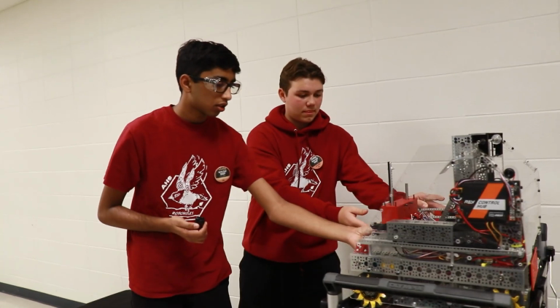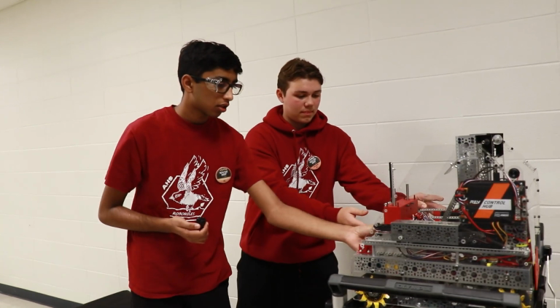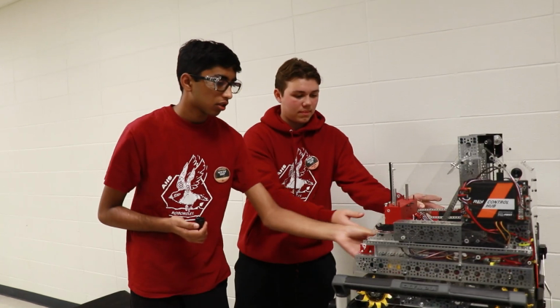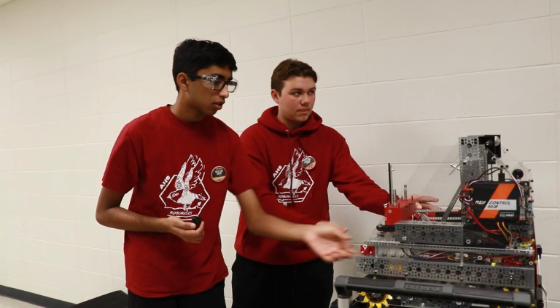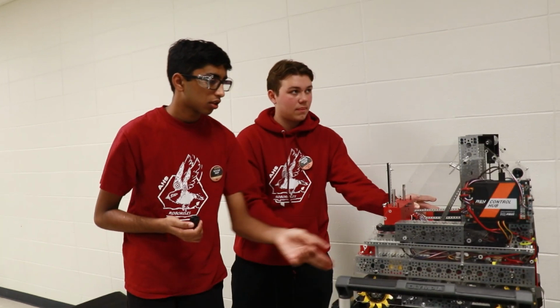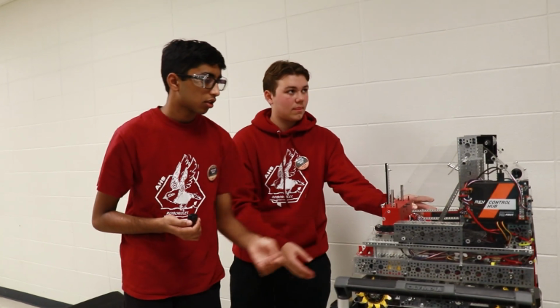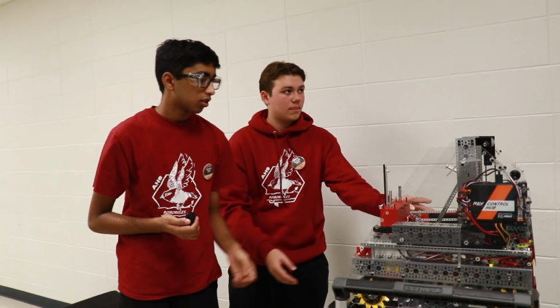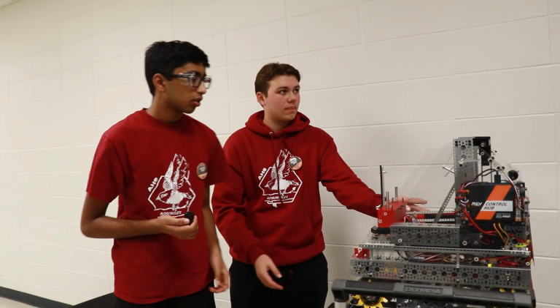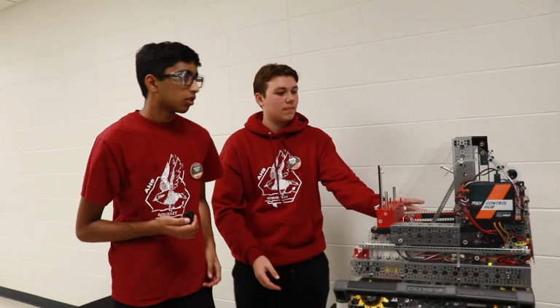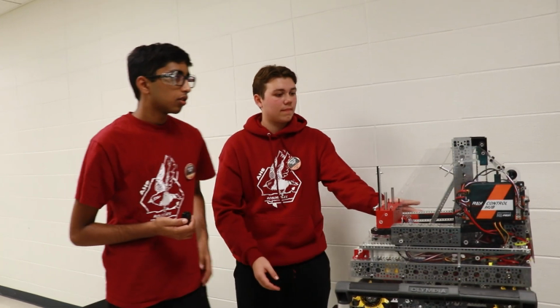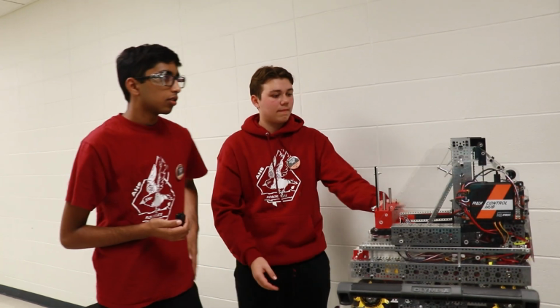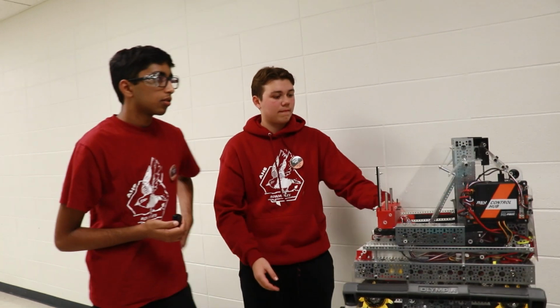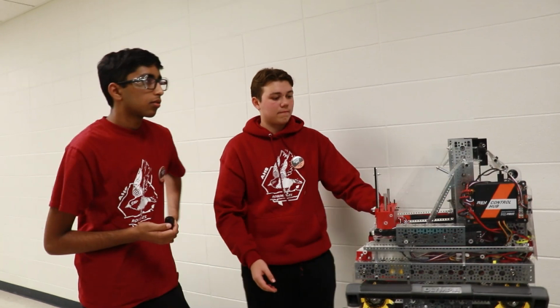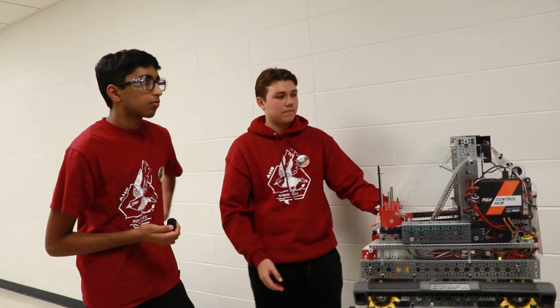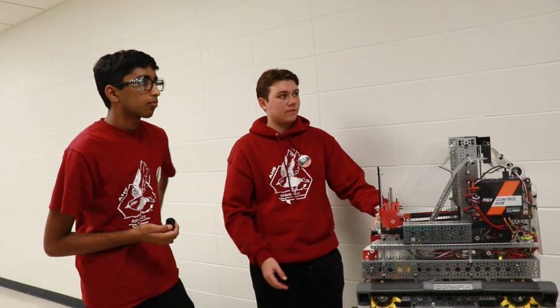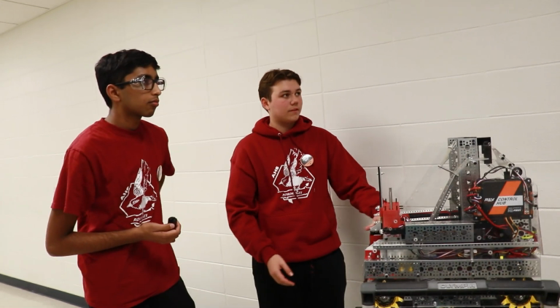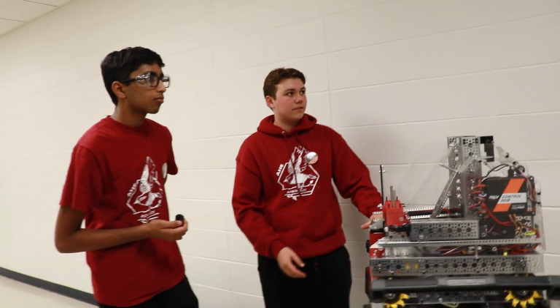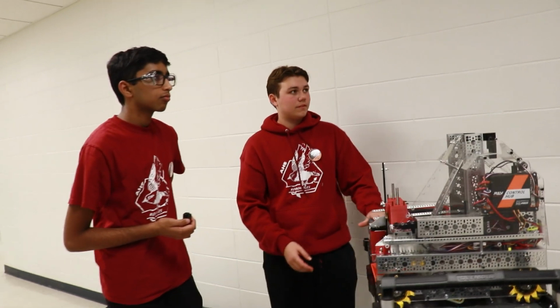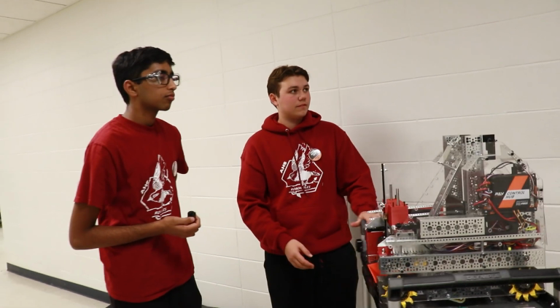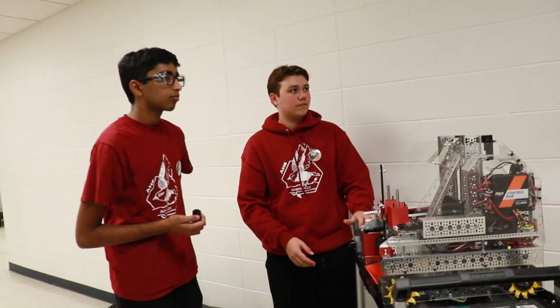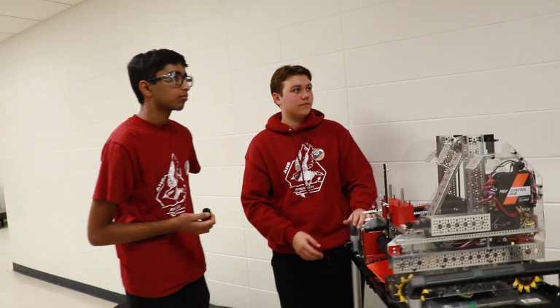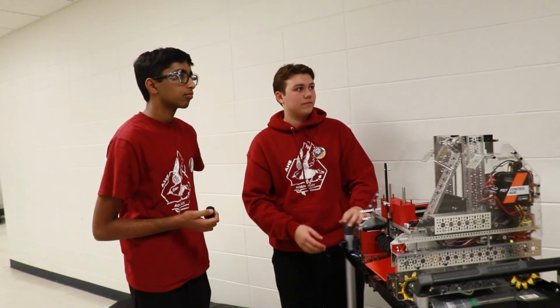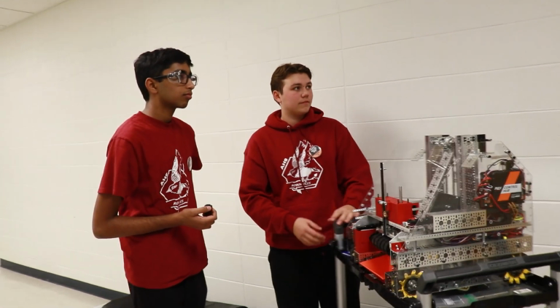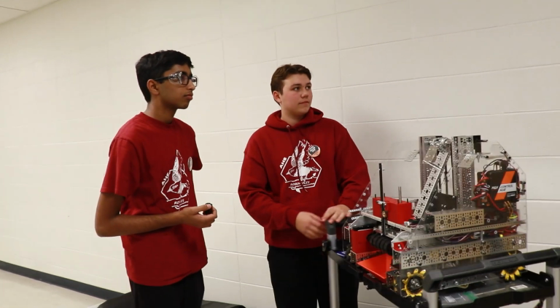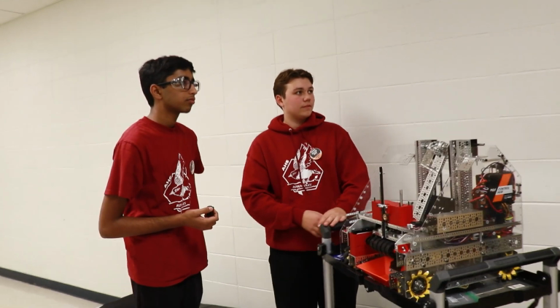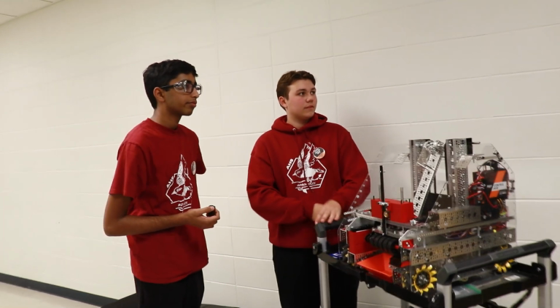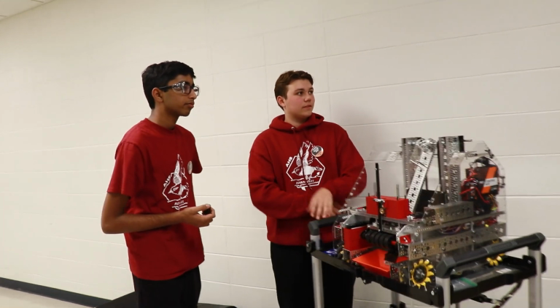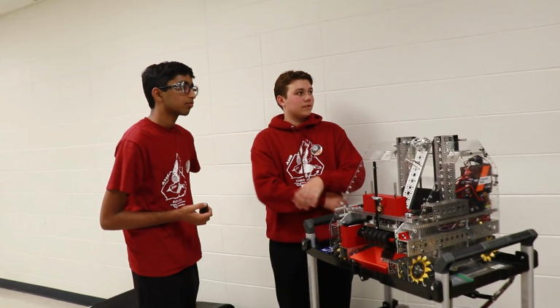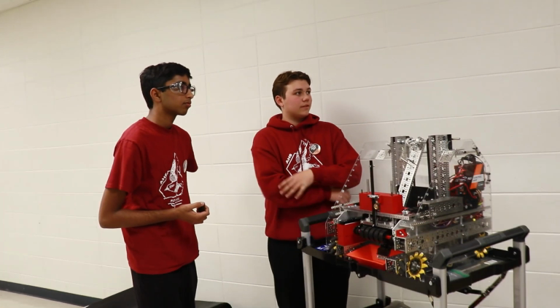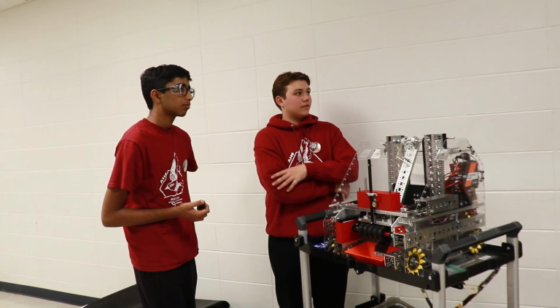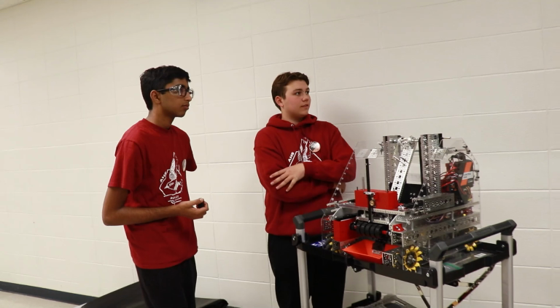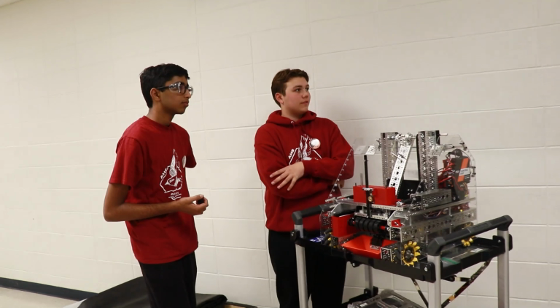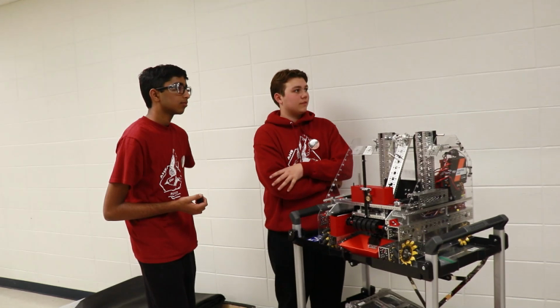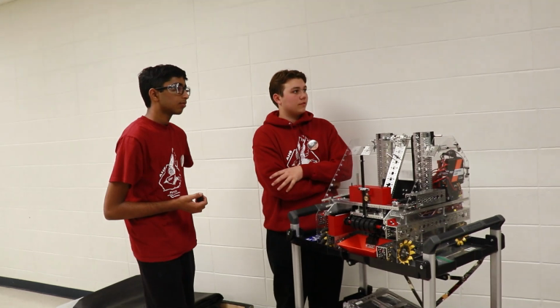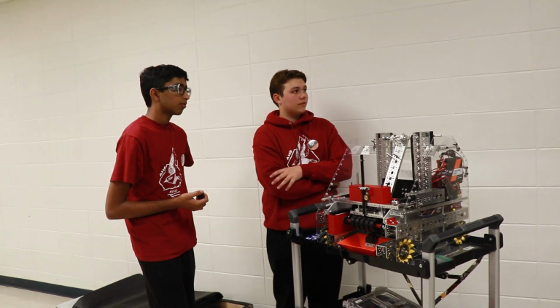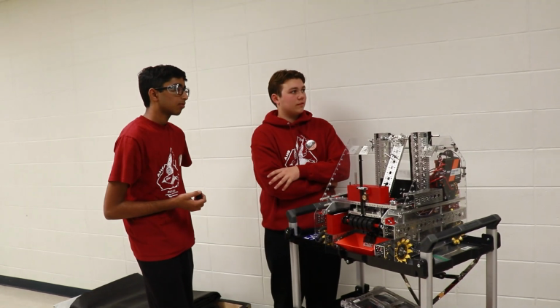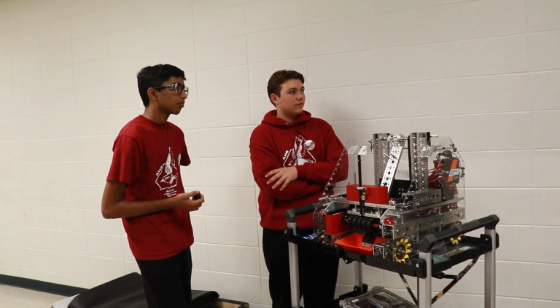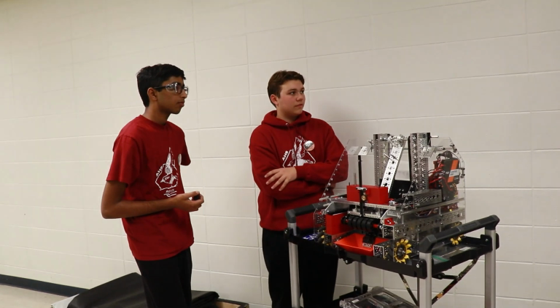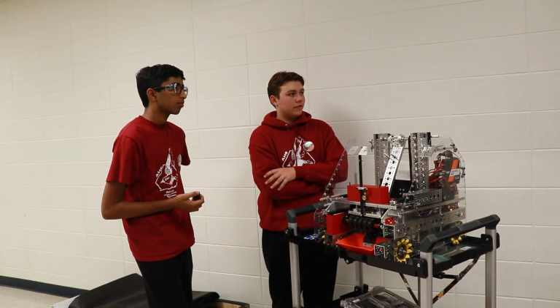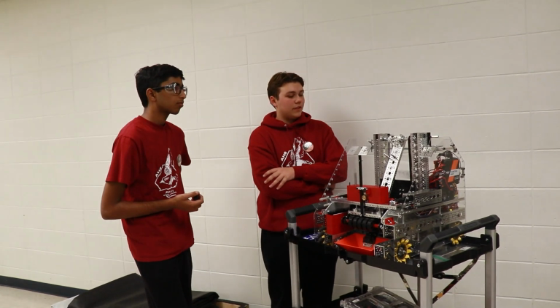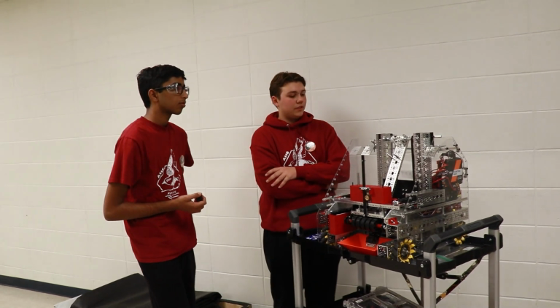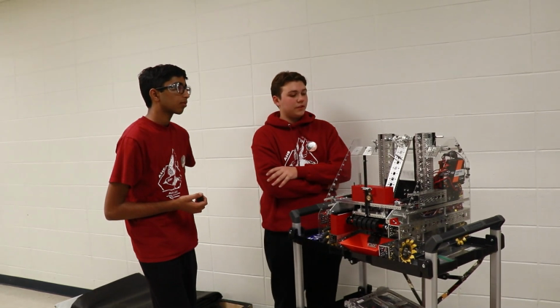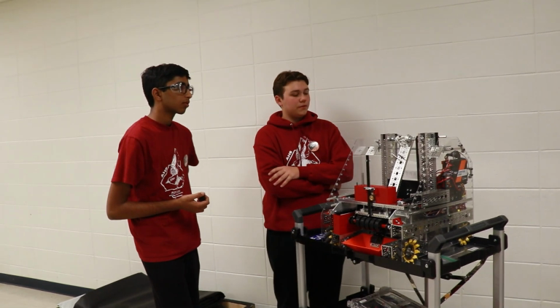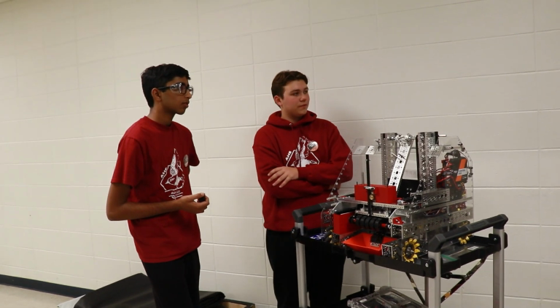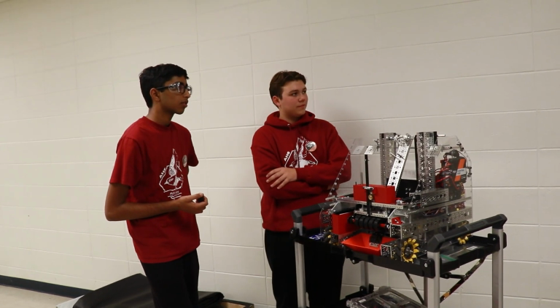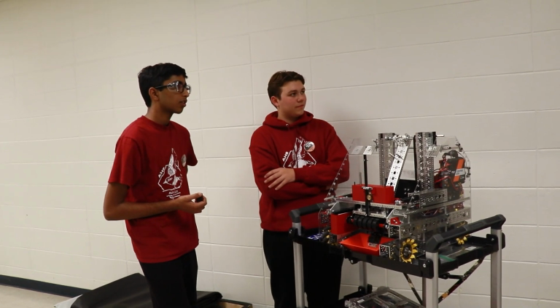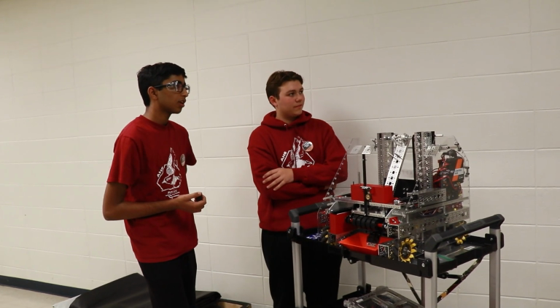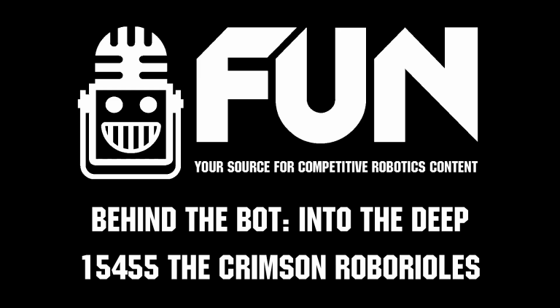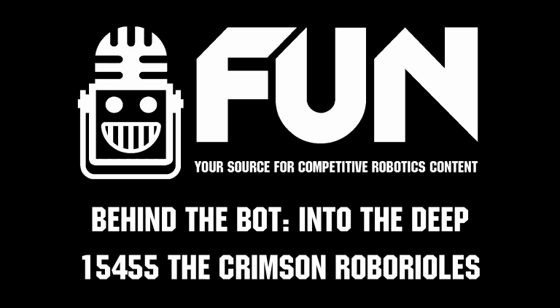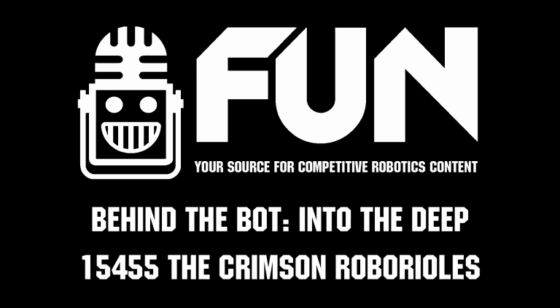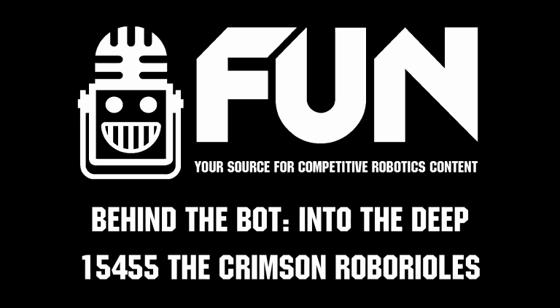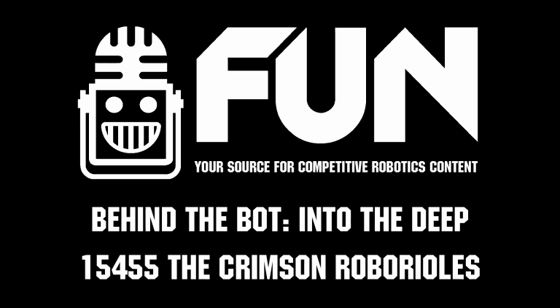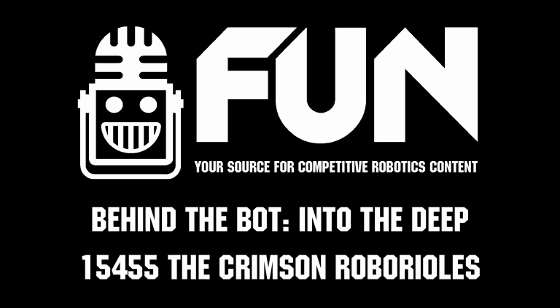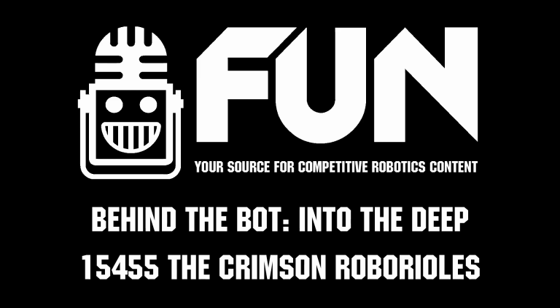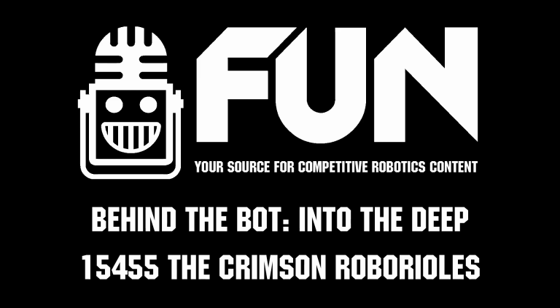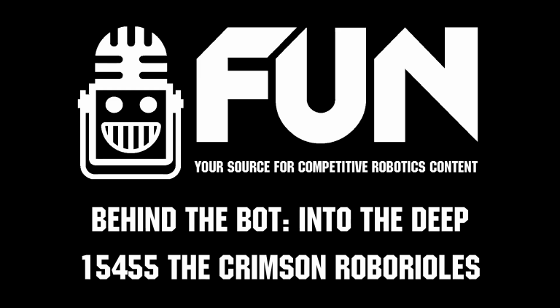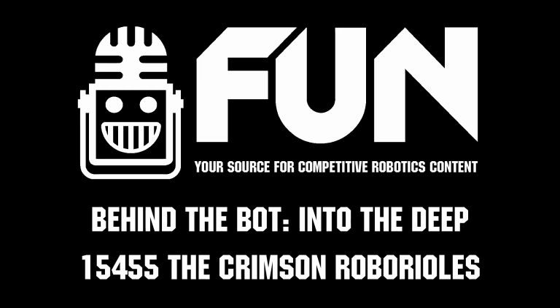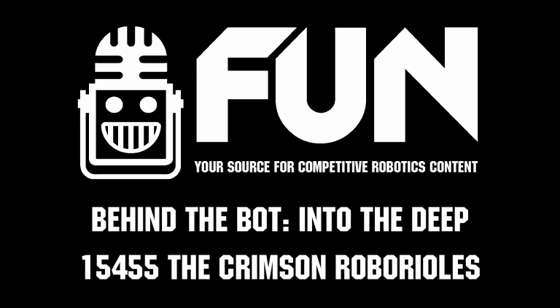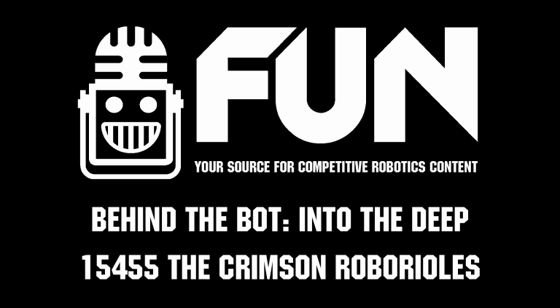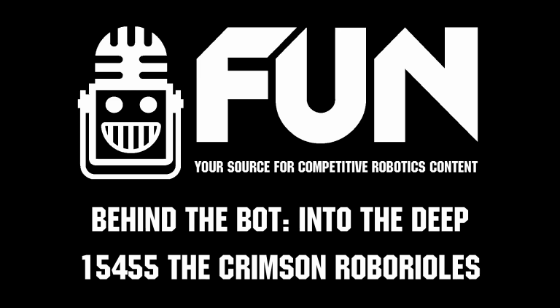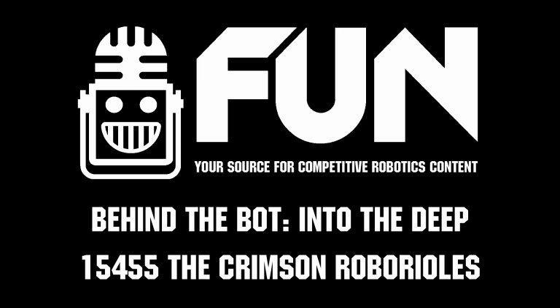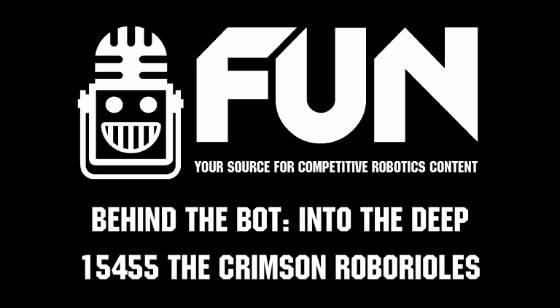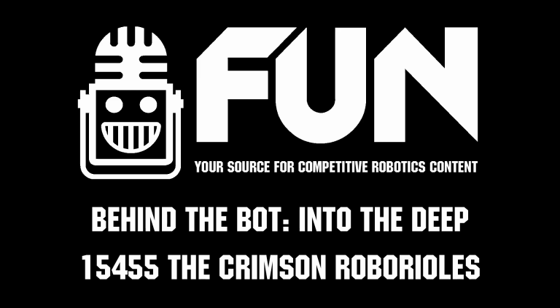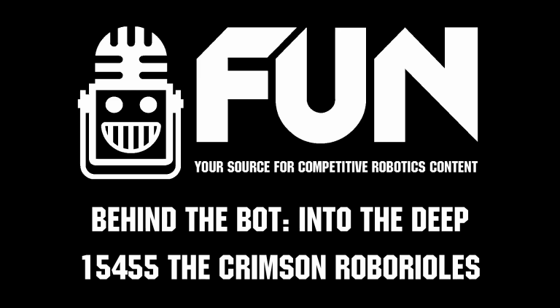That's all really cool — thank you. I wish you guys the best of luck on your playoffs journey, going in as rank one.